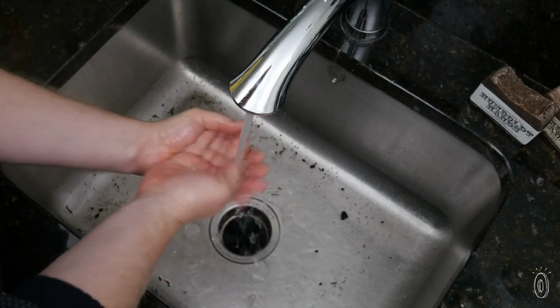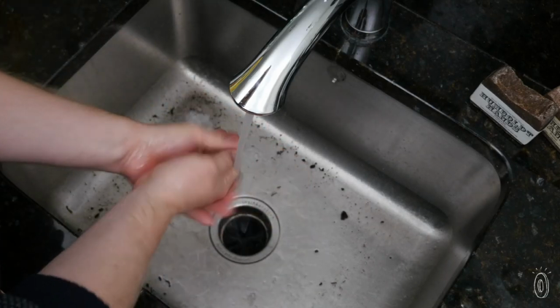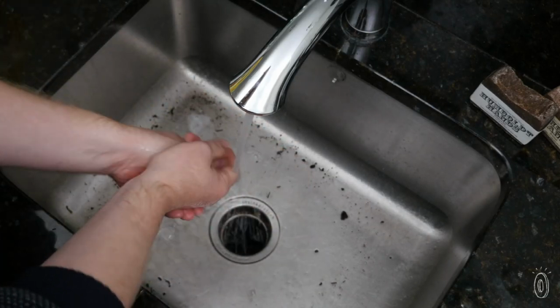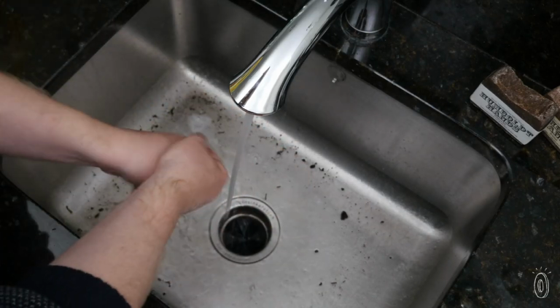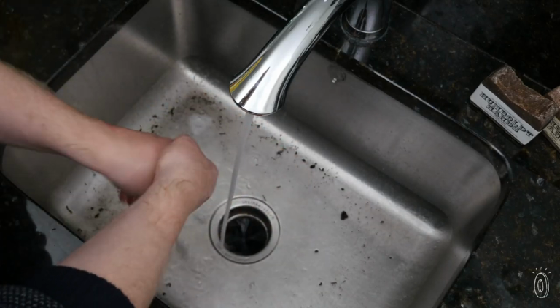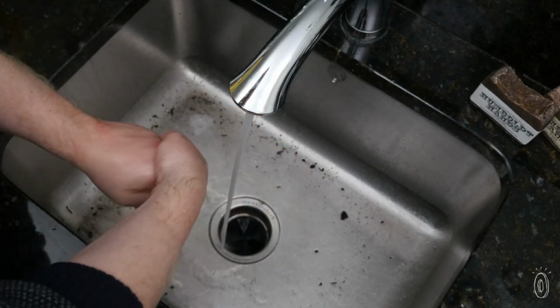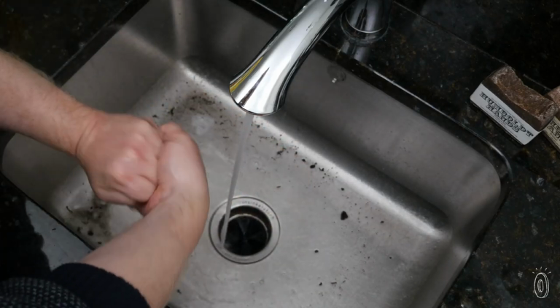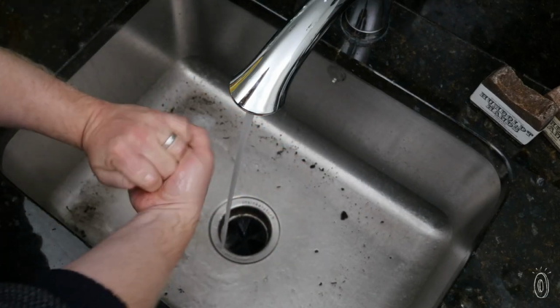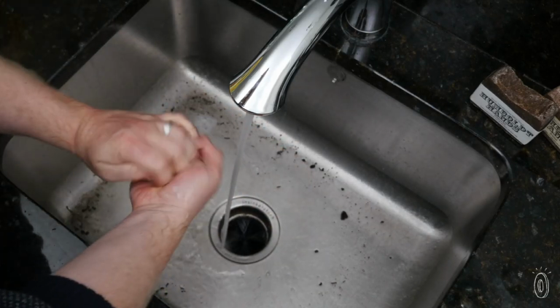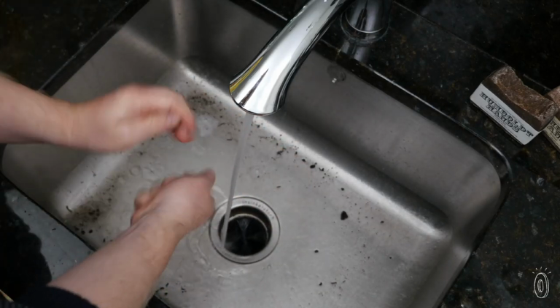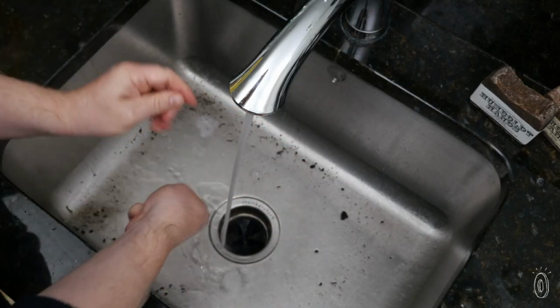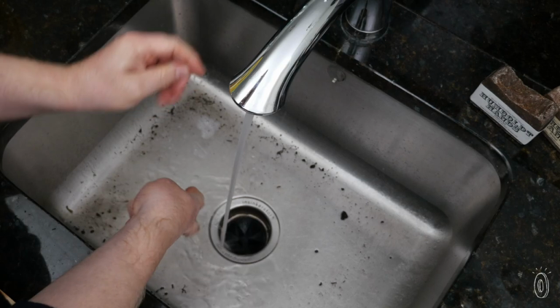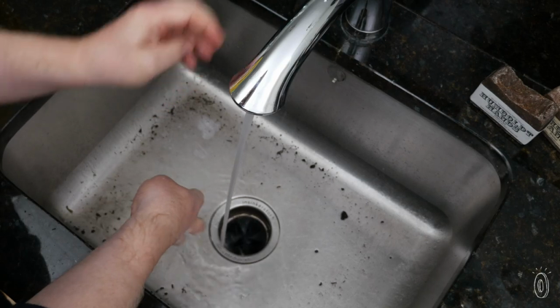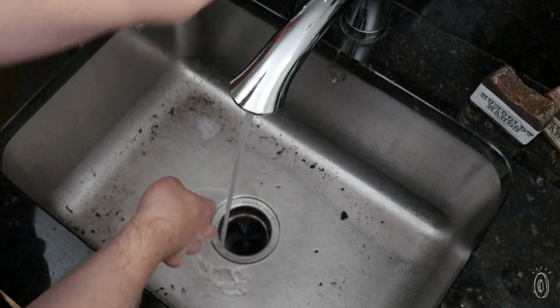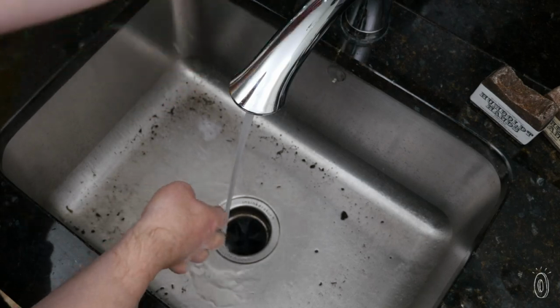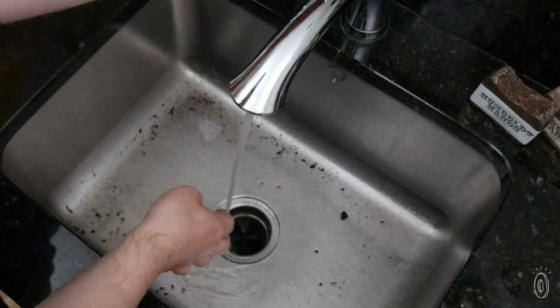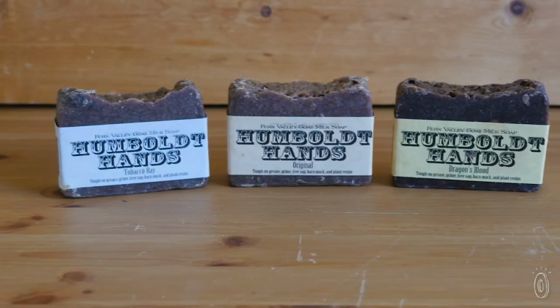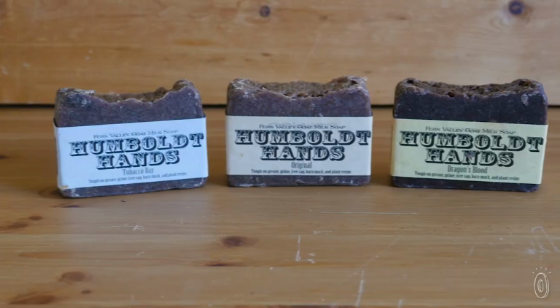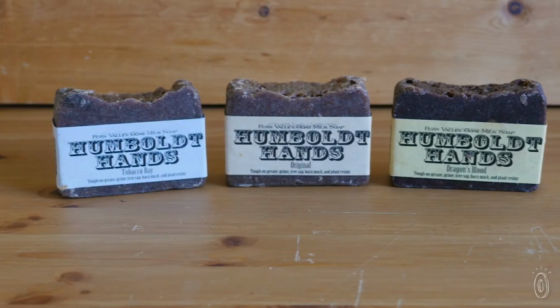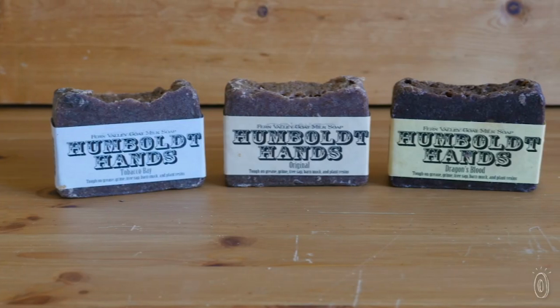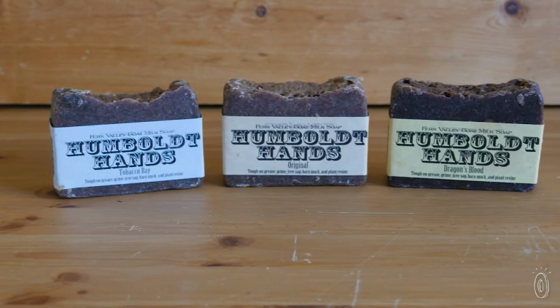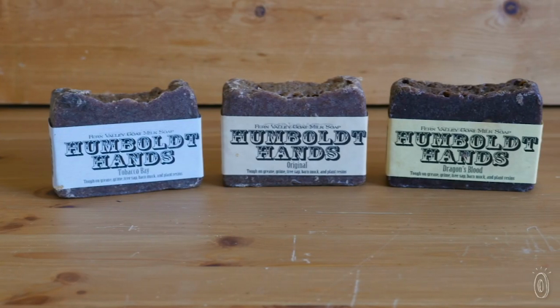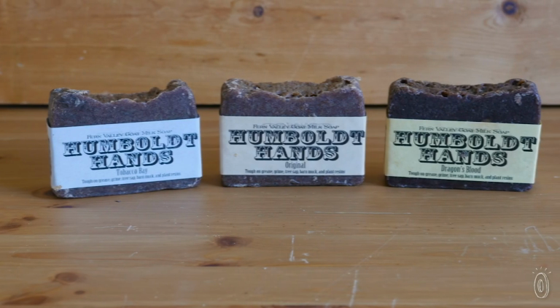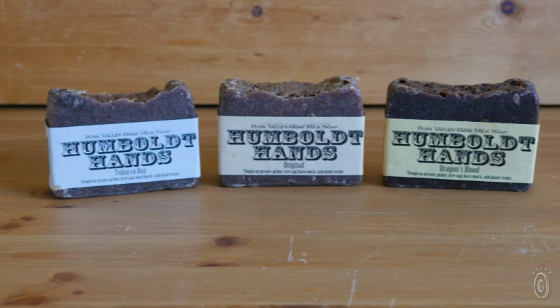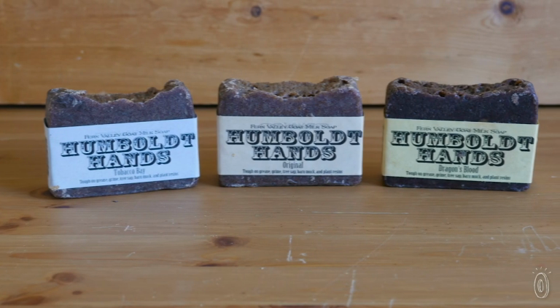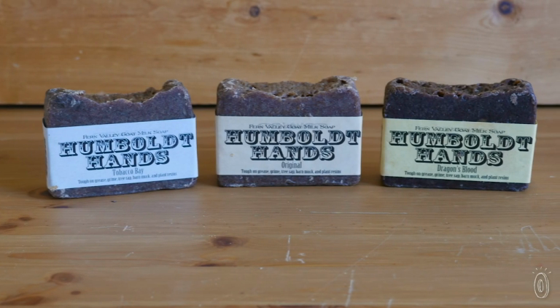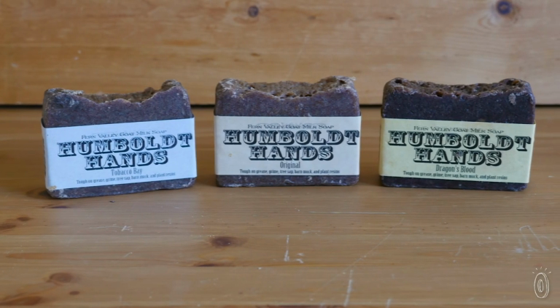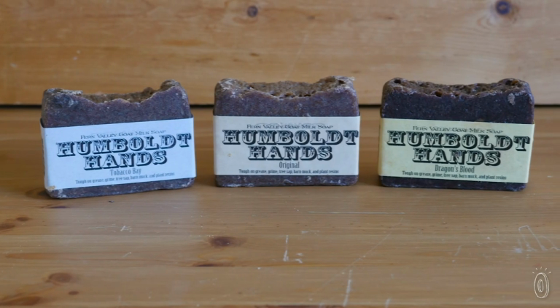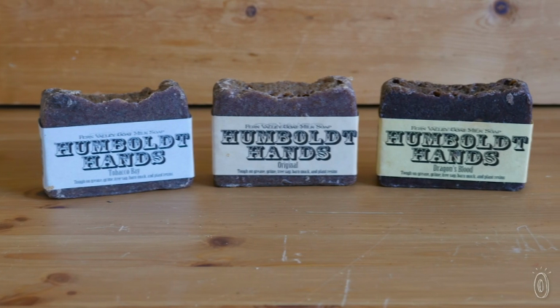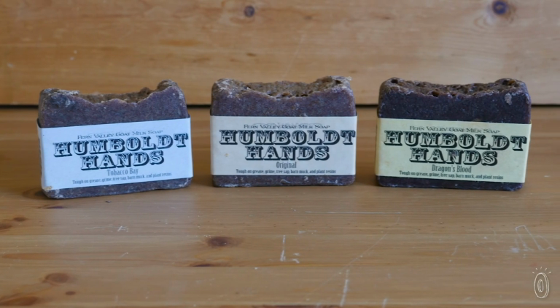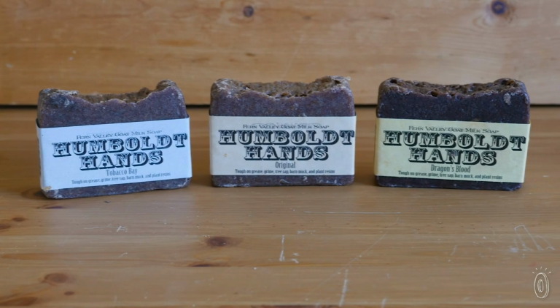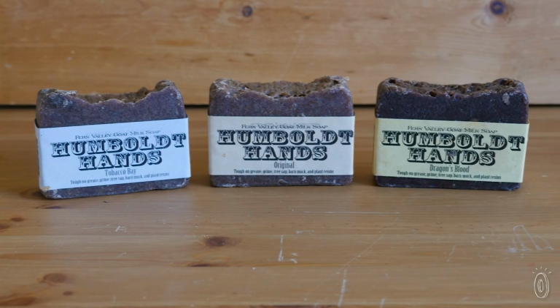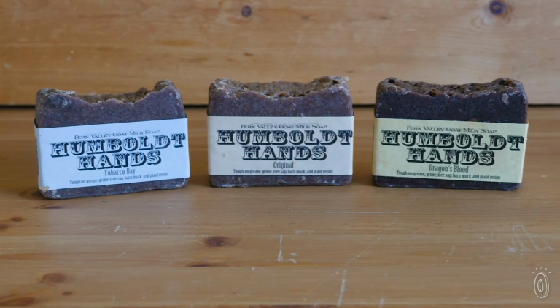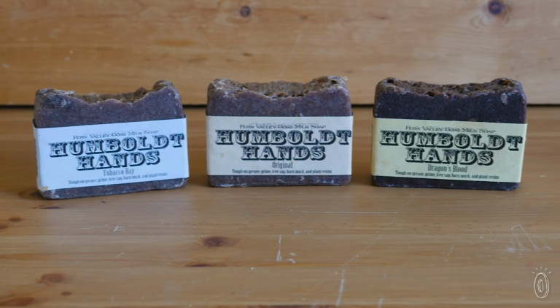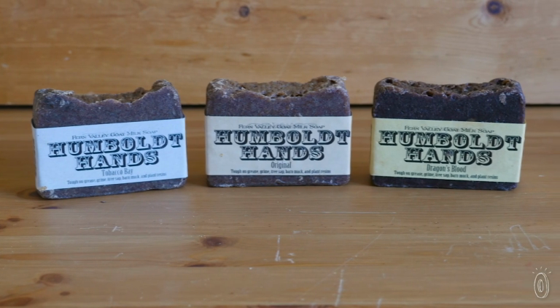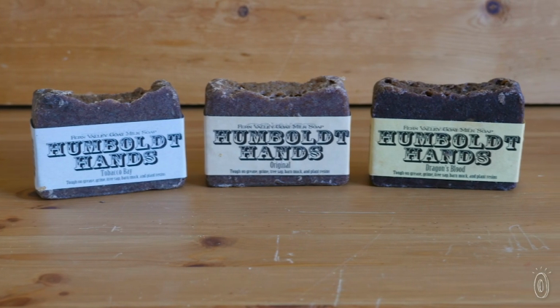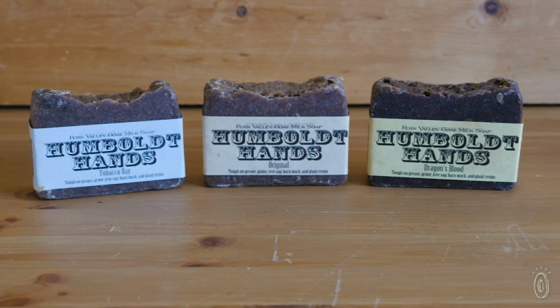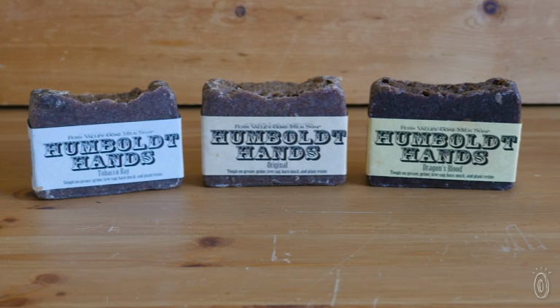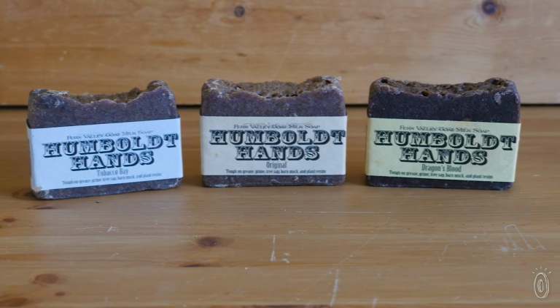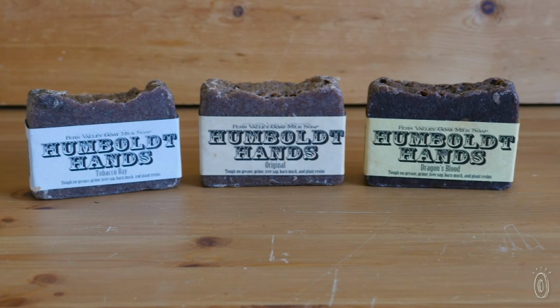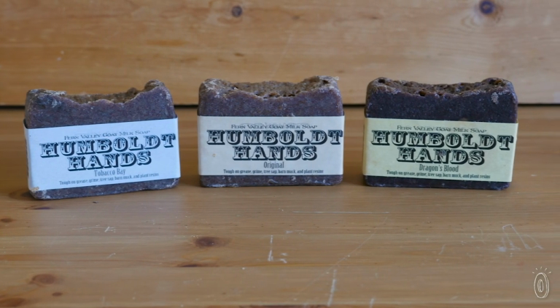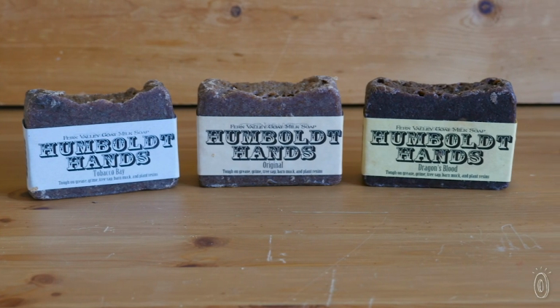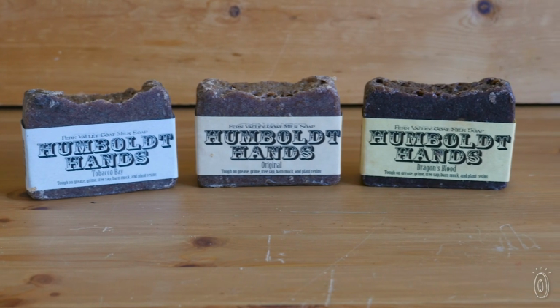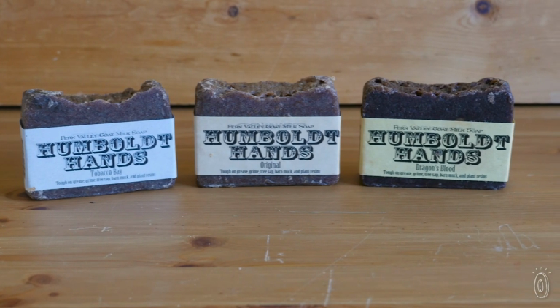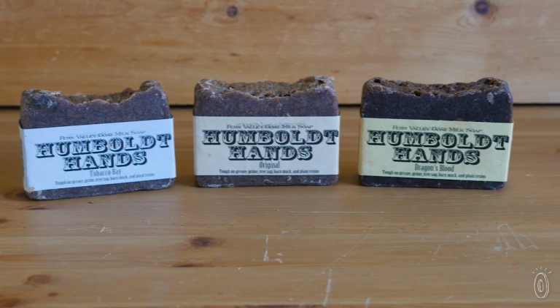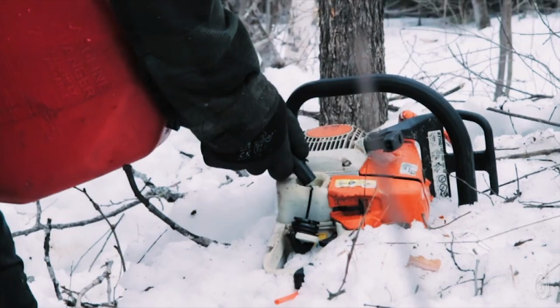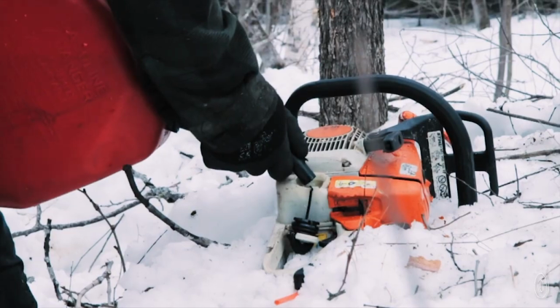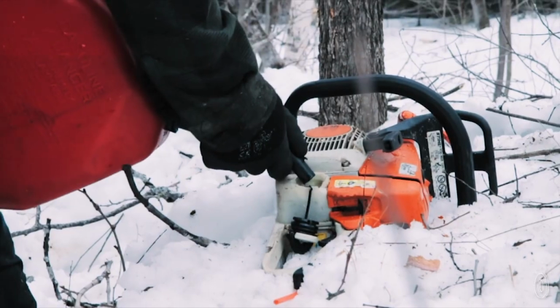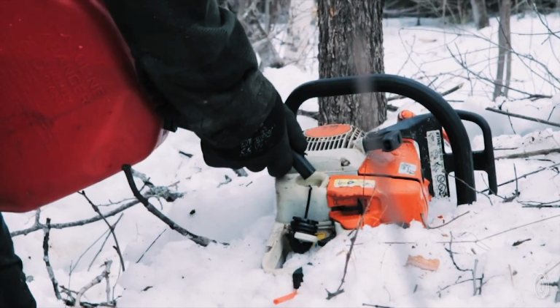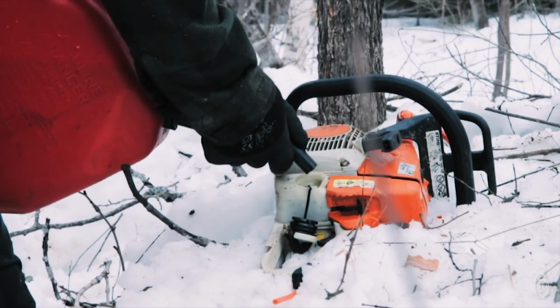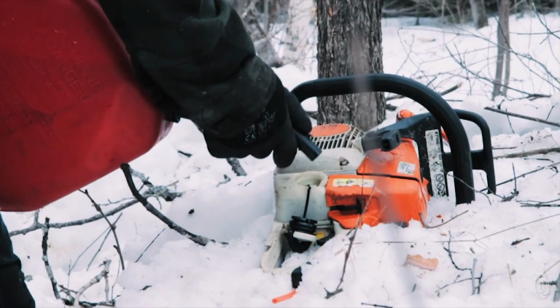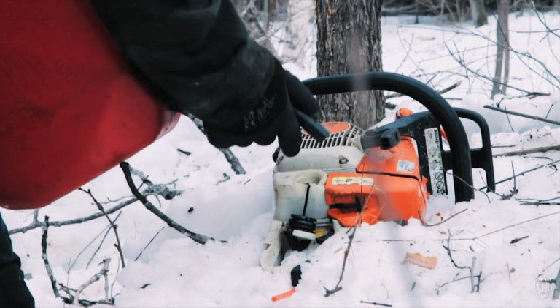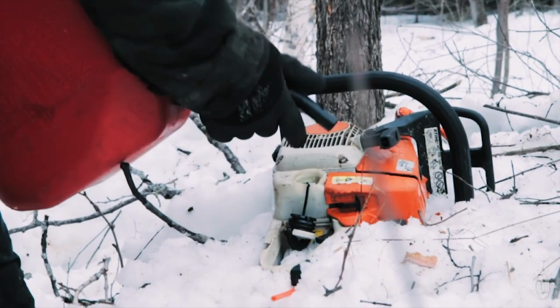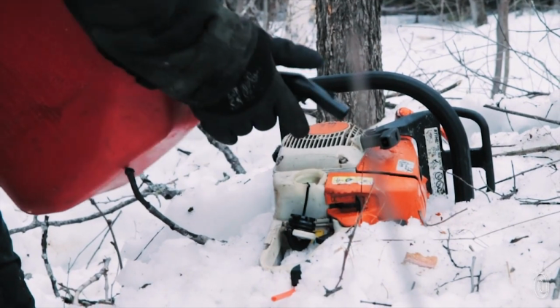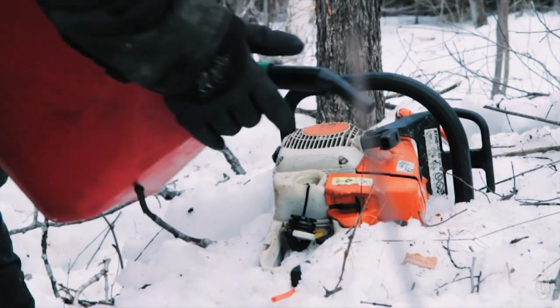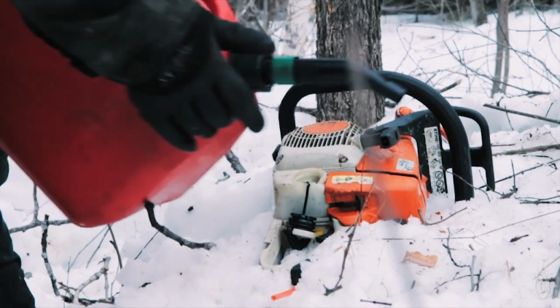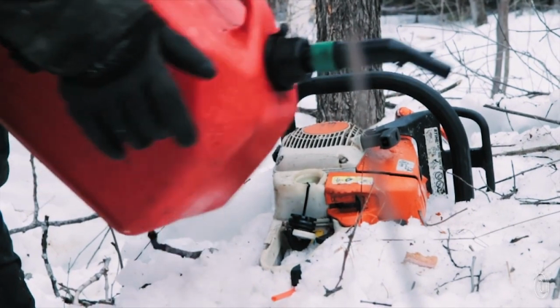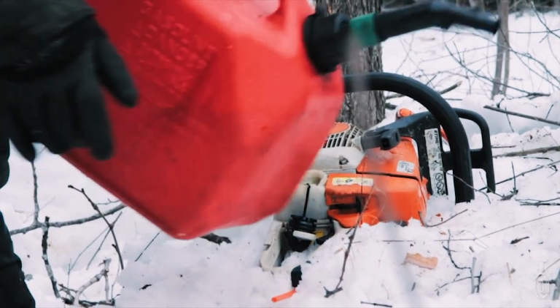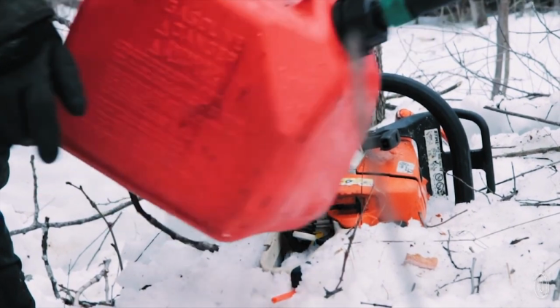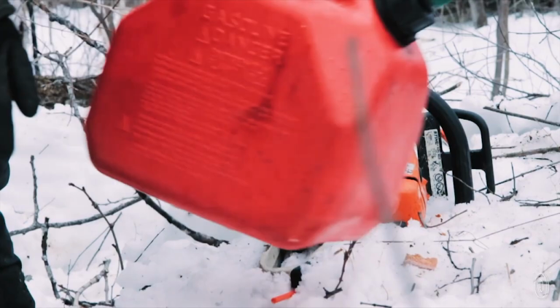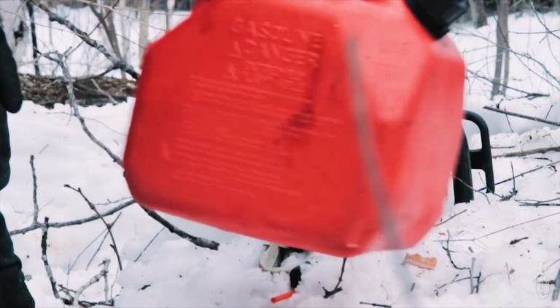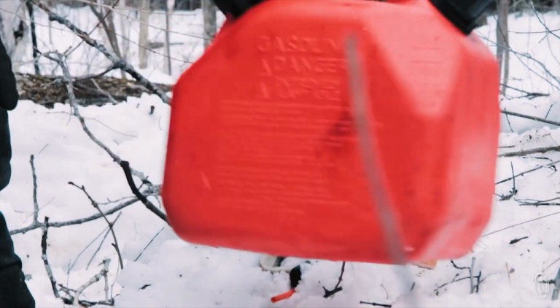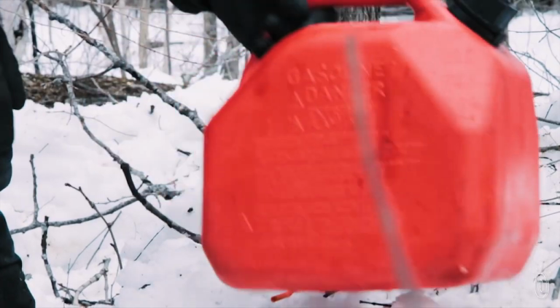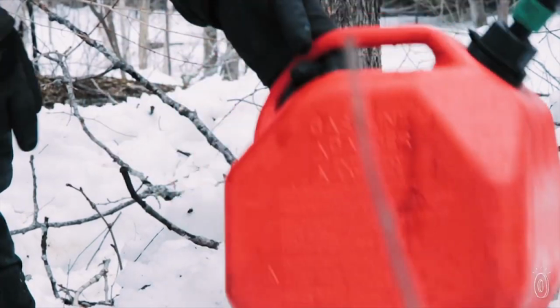Stacy's soaps have some serious cleaning muscle that can help wash away things like diesel, epoxy, tree sap, and other stubborn gunk.